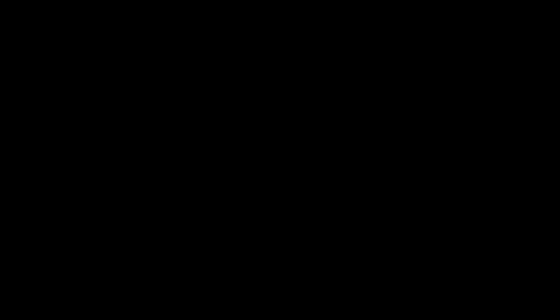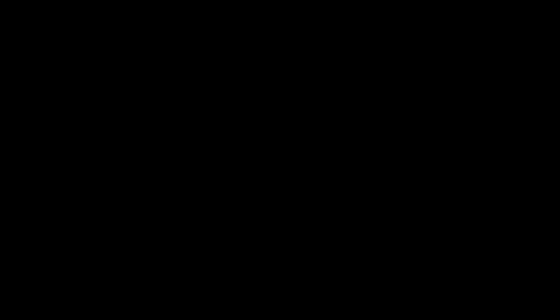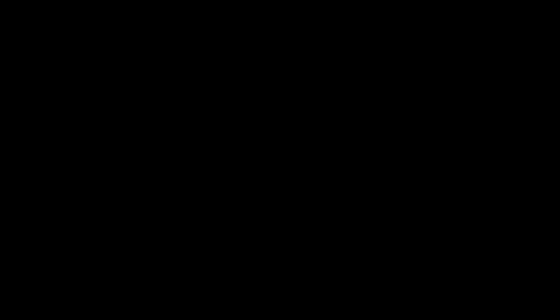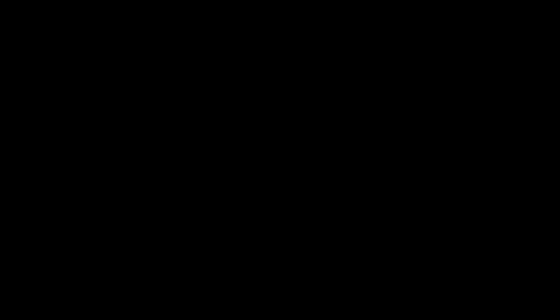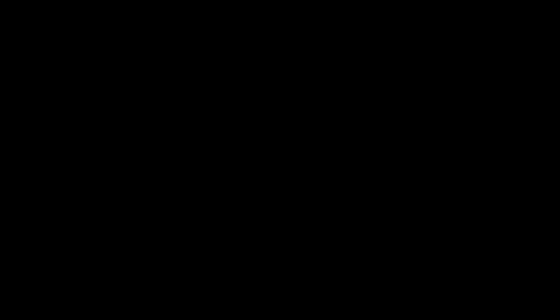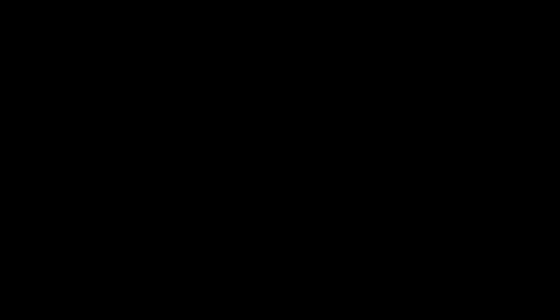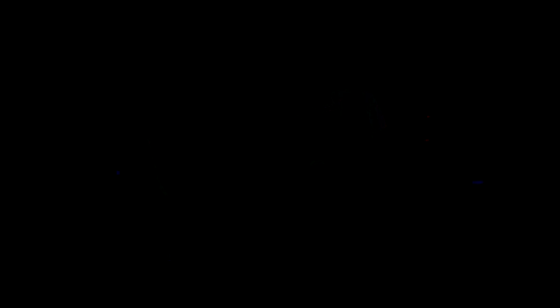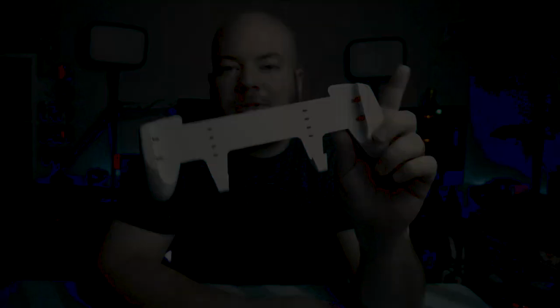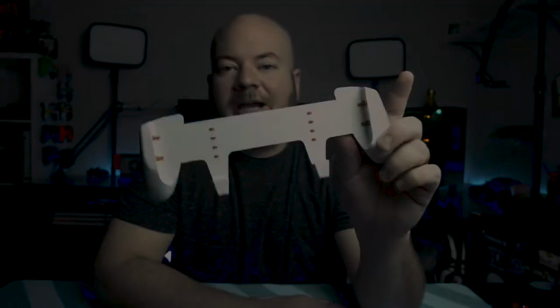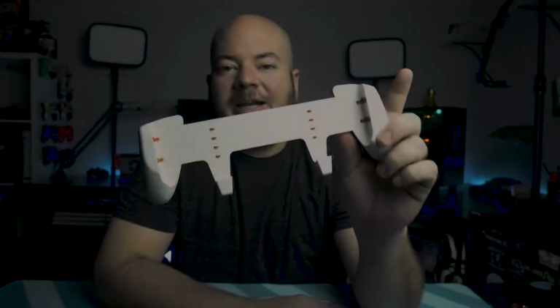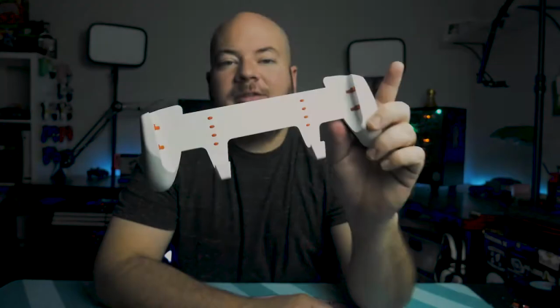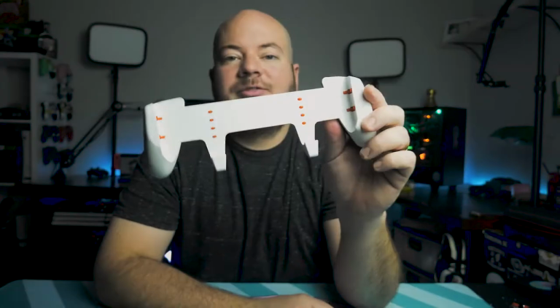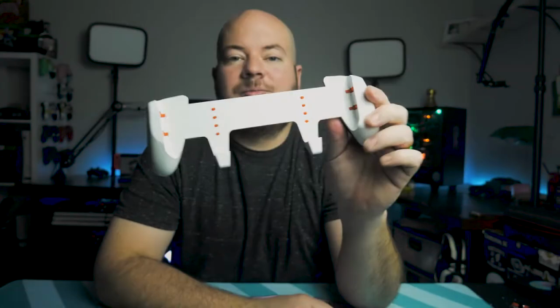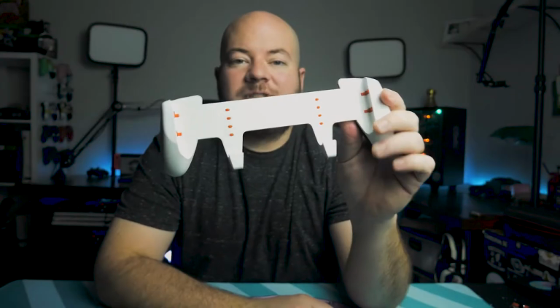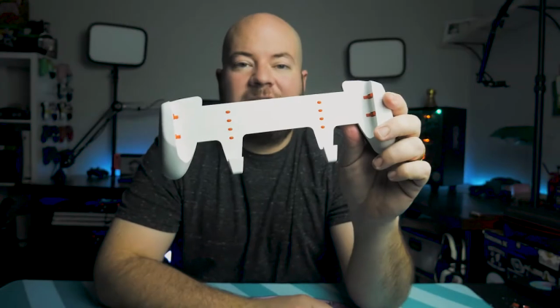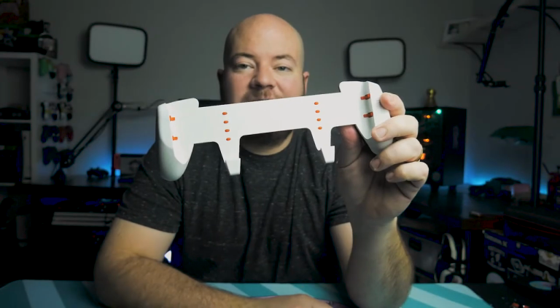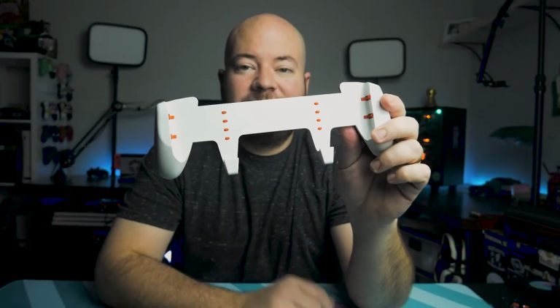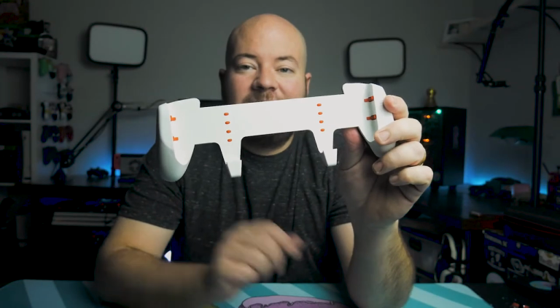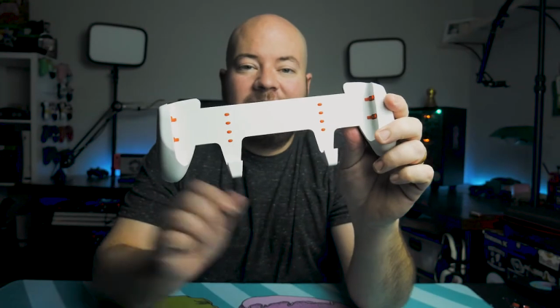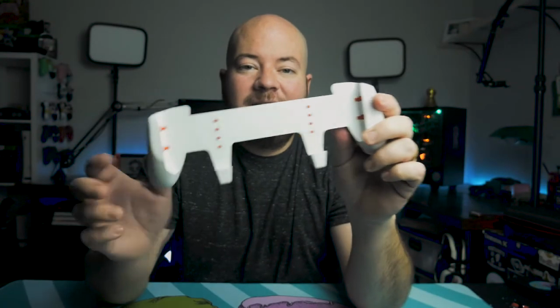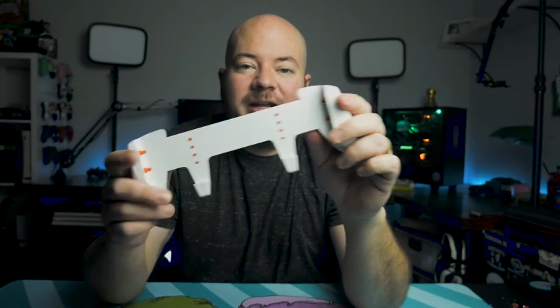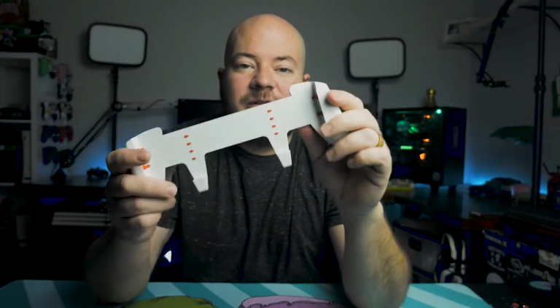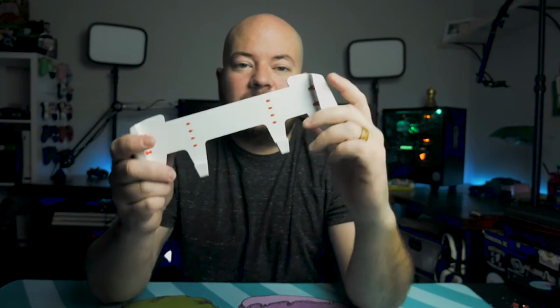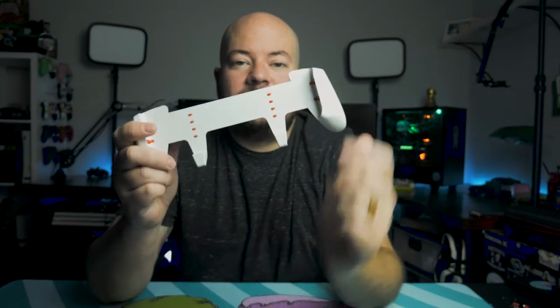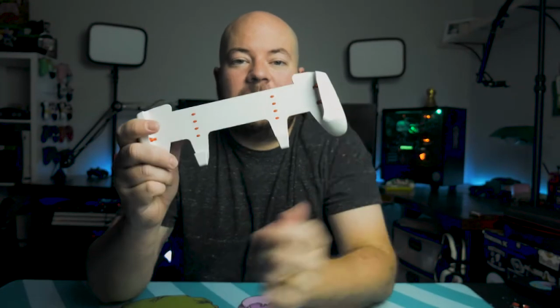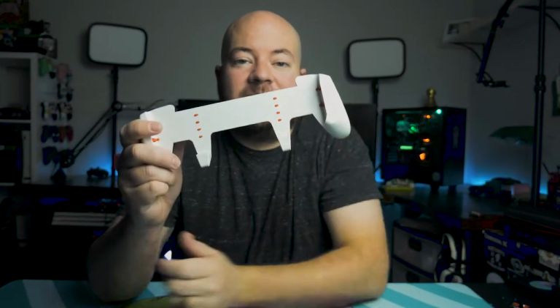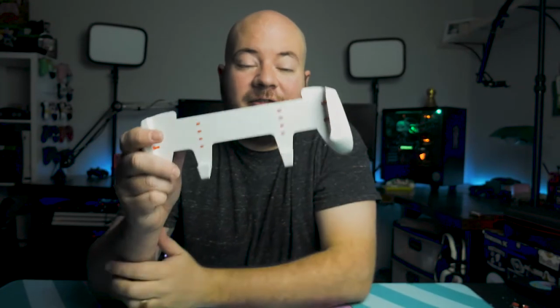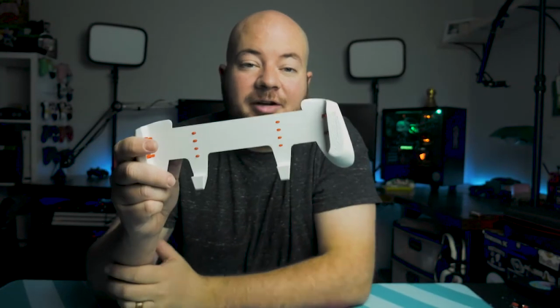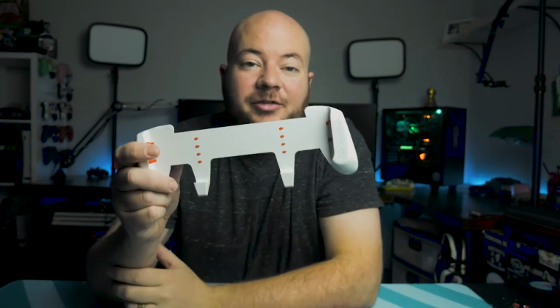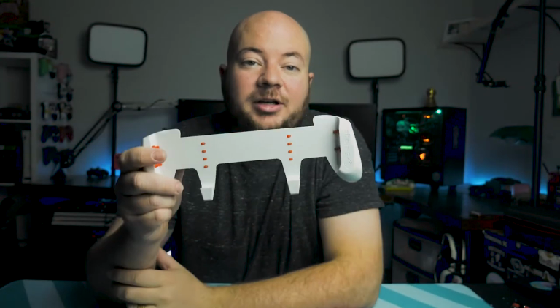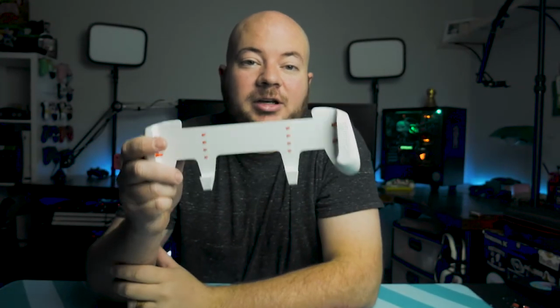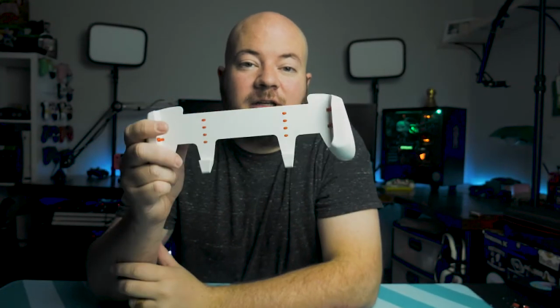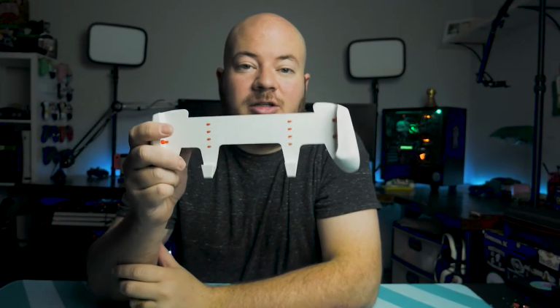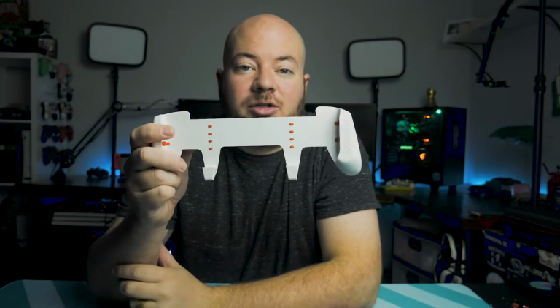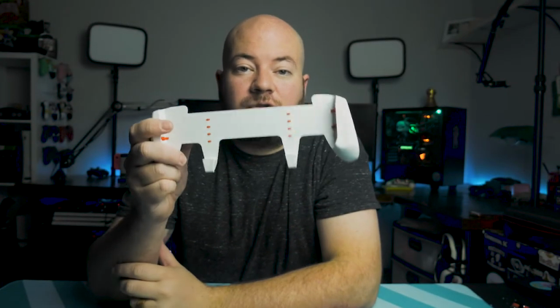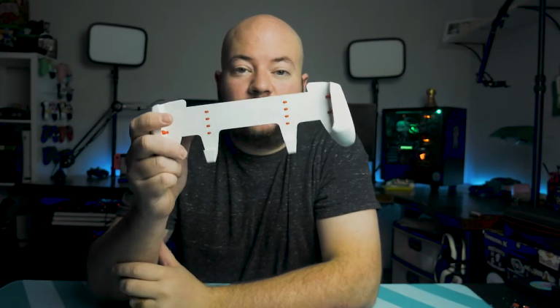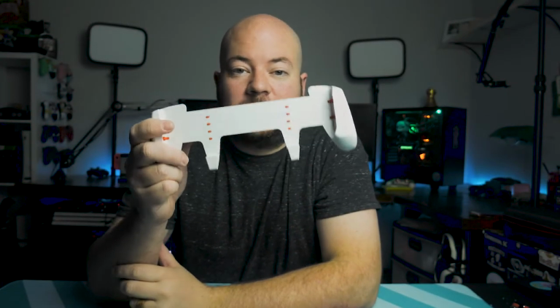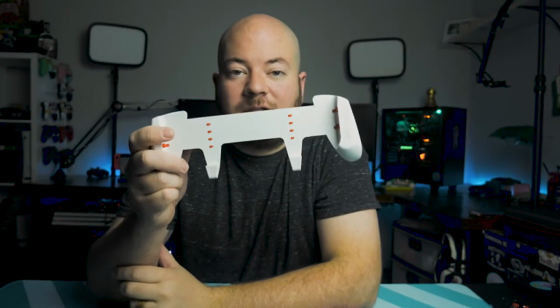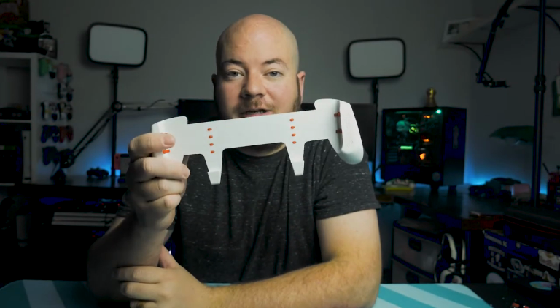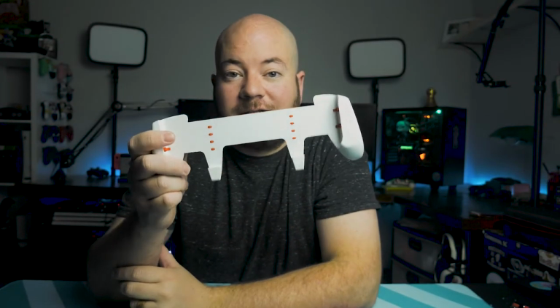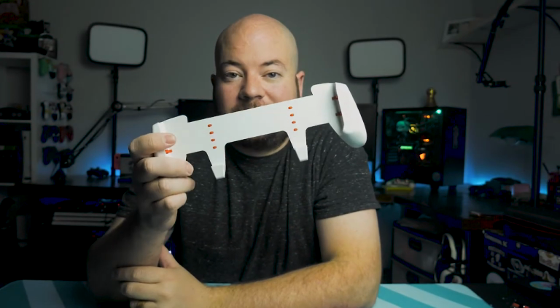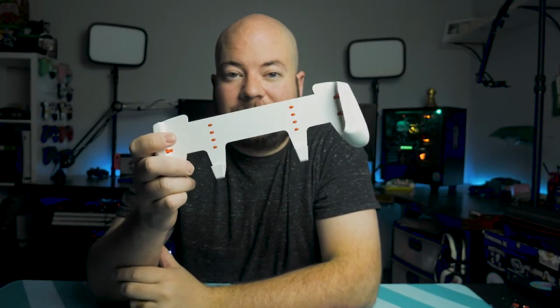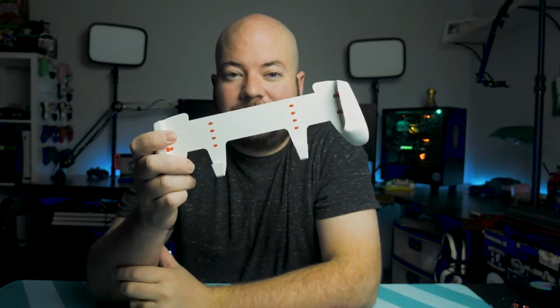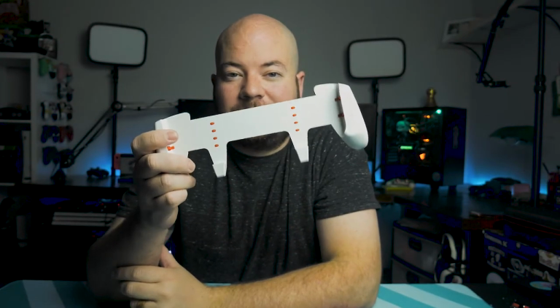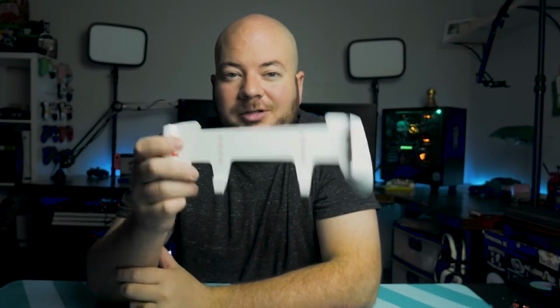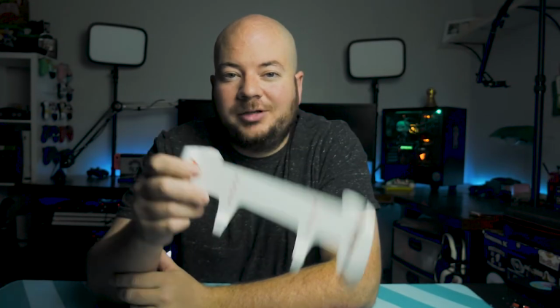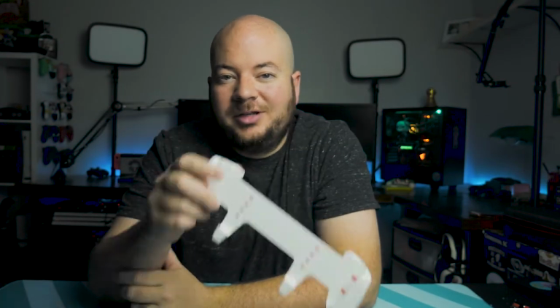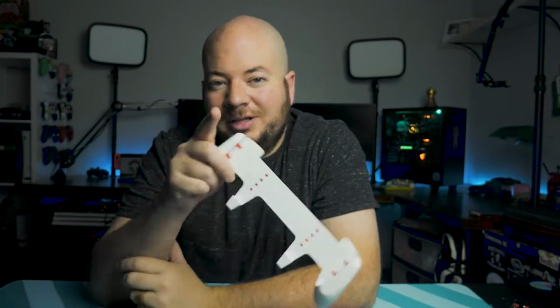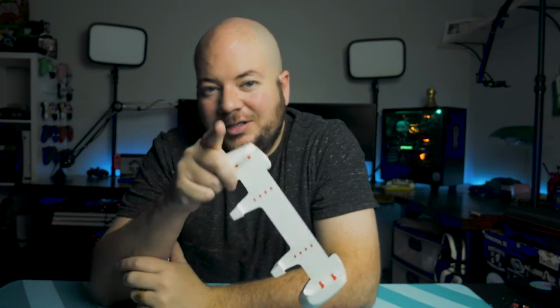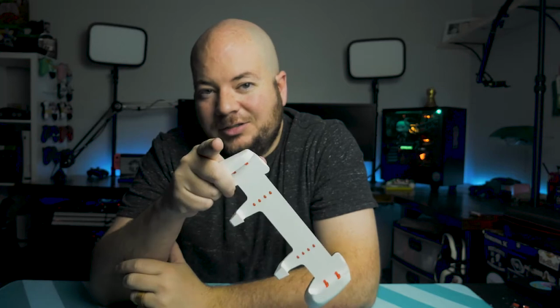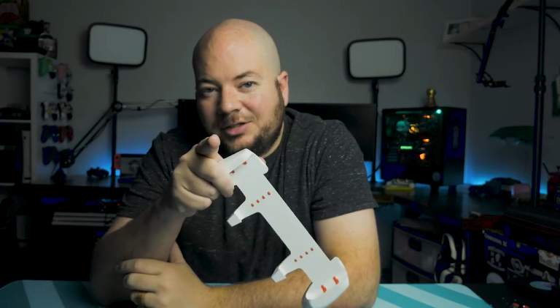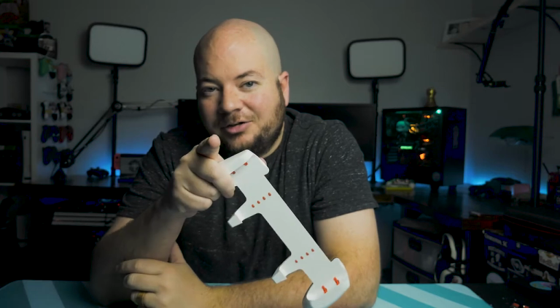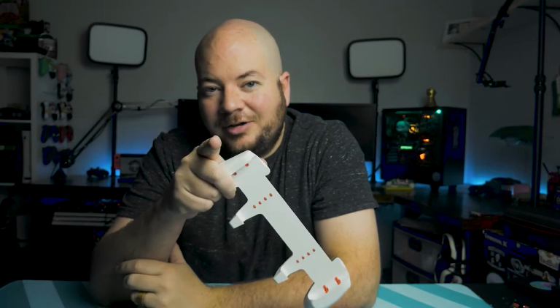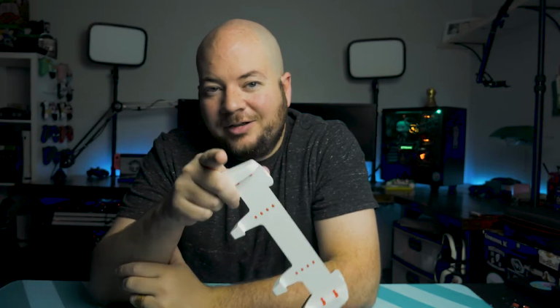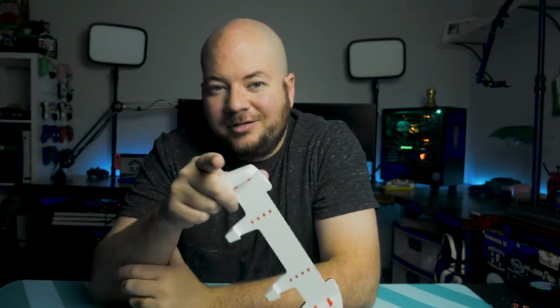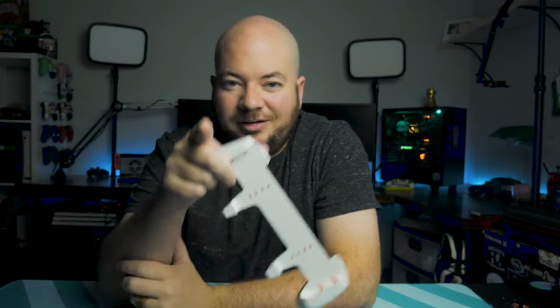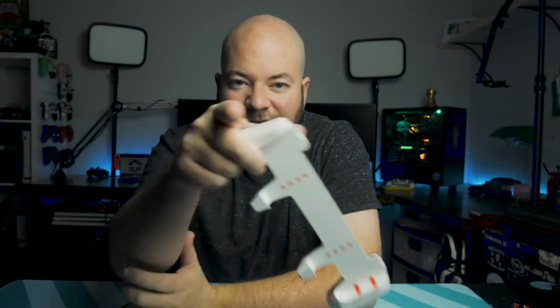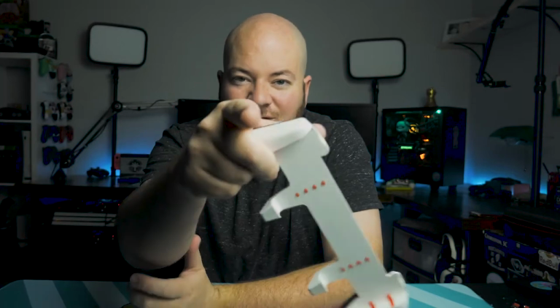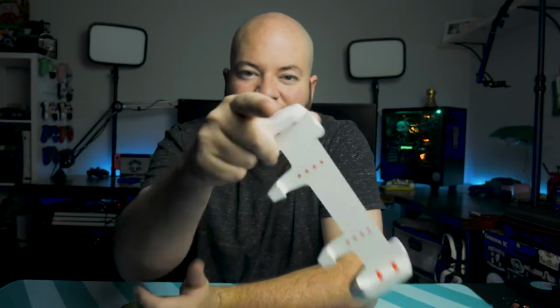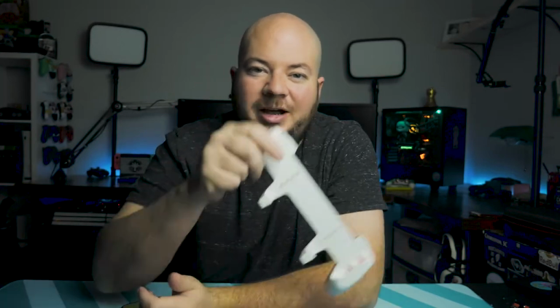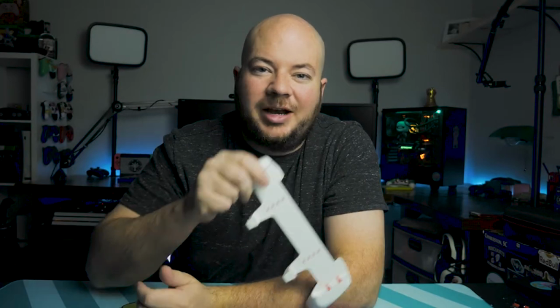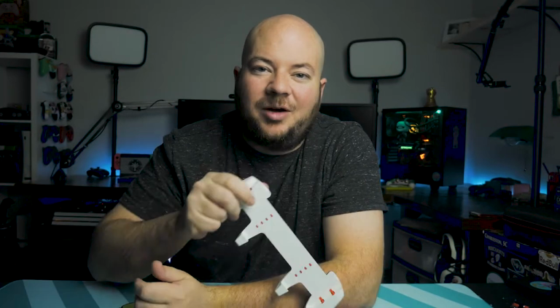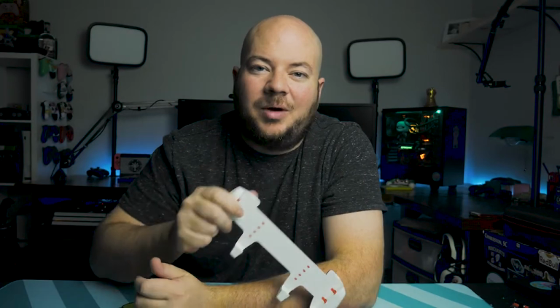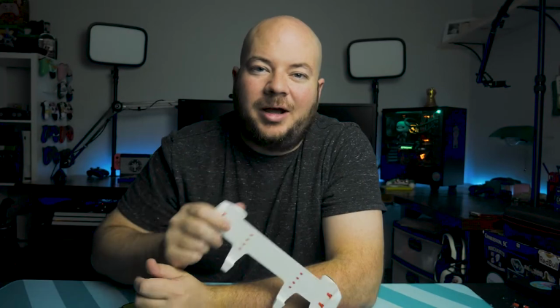The Switch Grip Lite from Satisfye is one of my favorite Nintendo Switch Lite accessories. Stick around, you'll find out why.